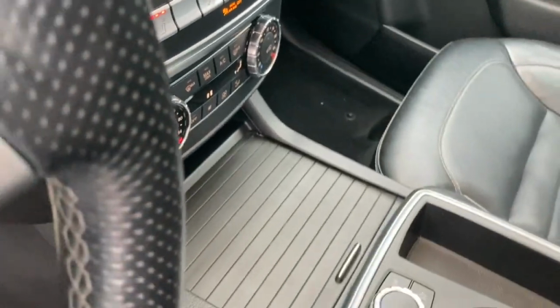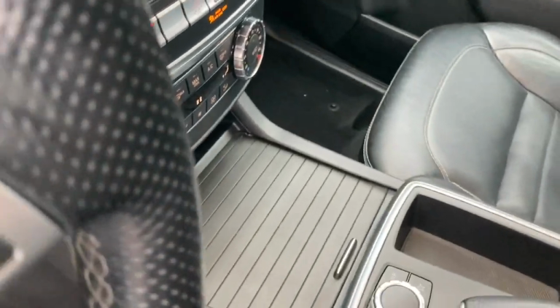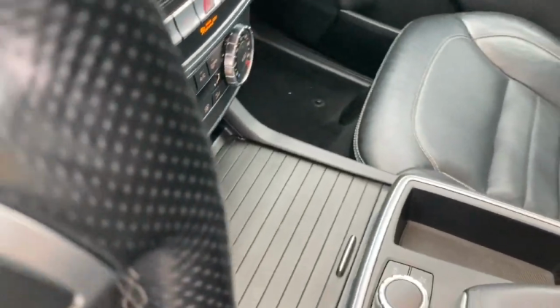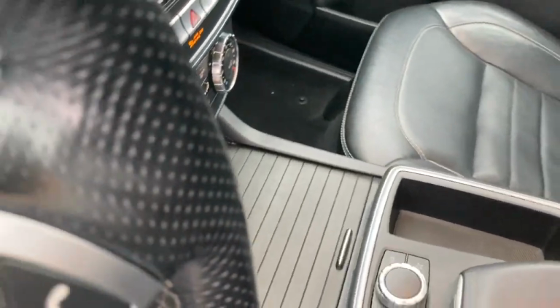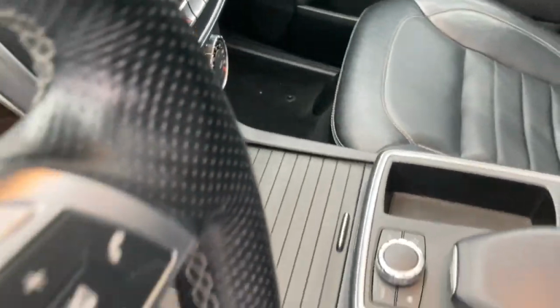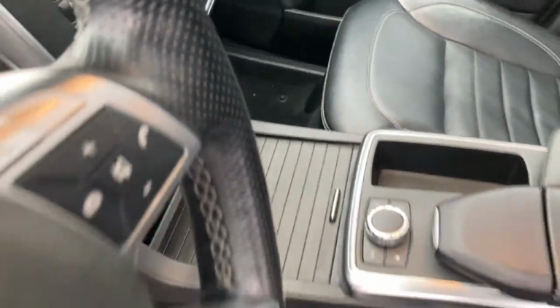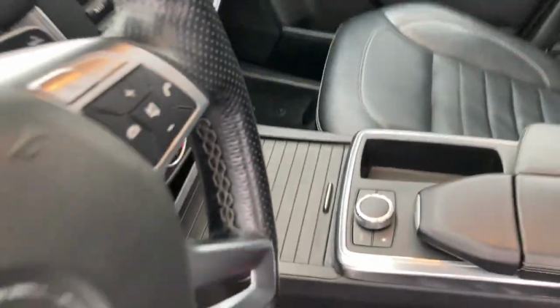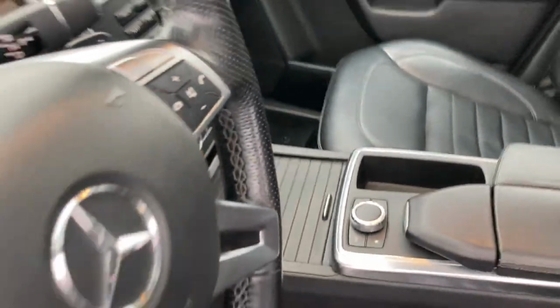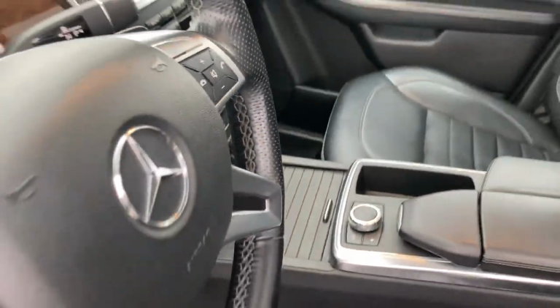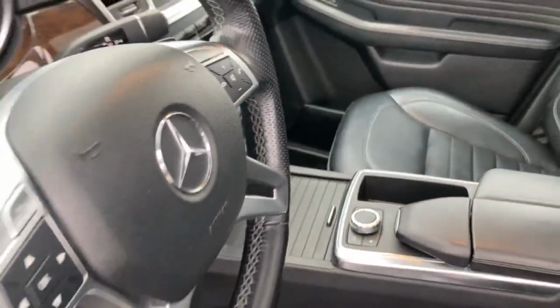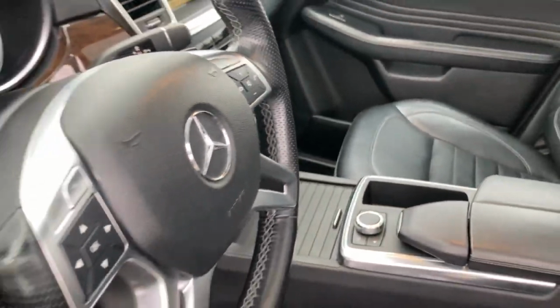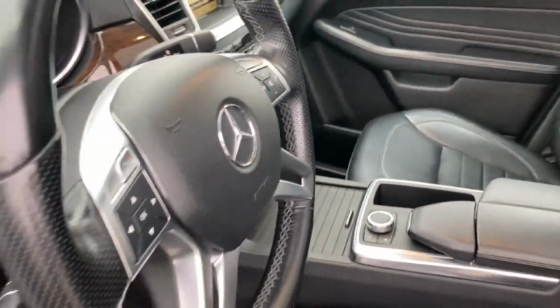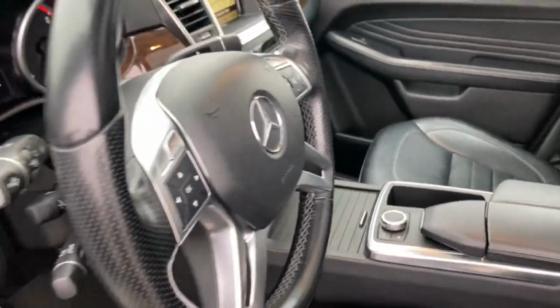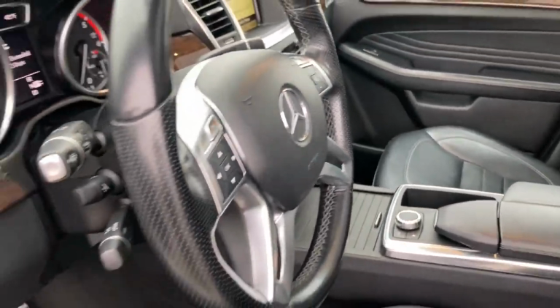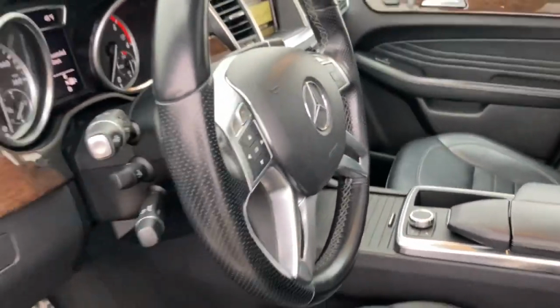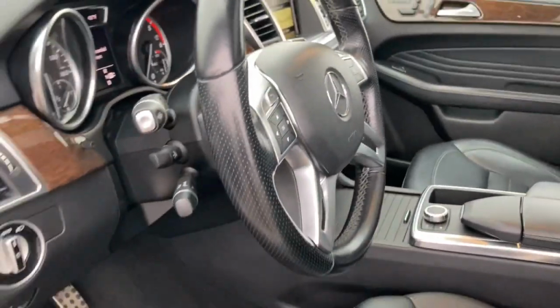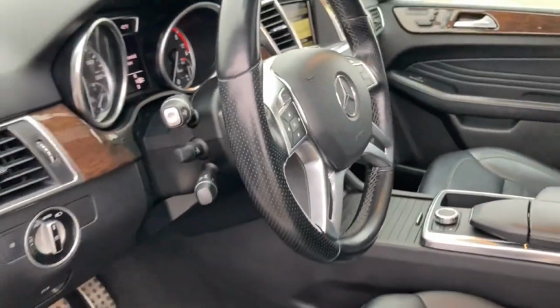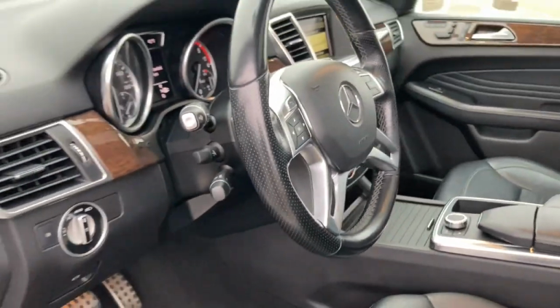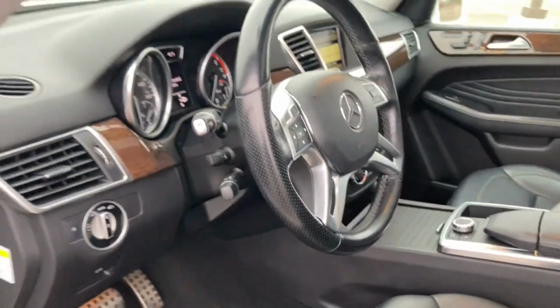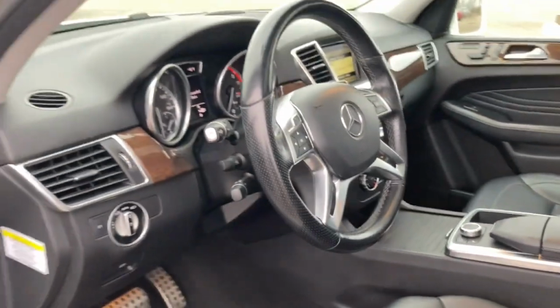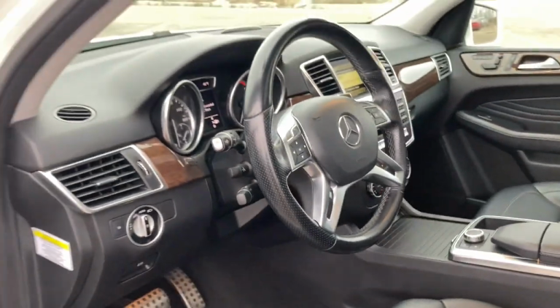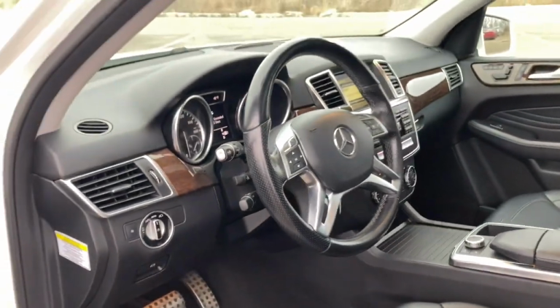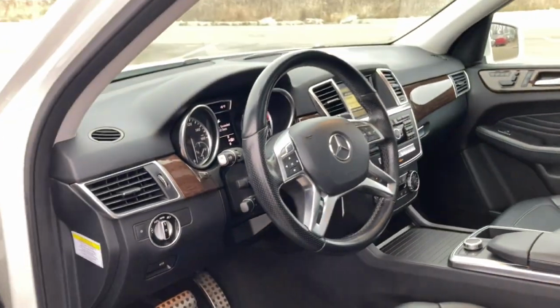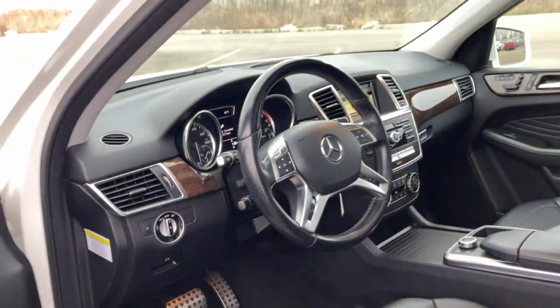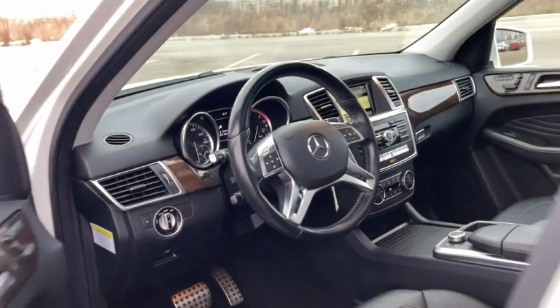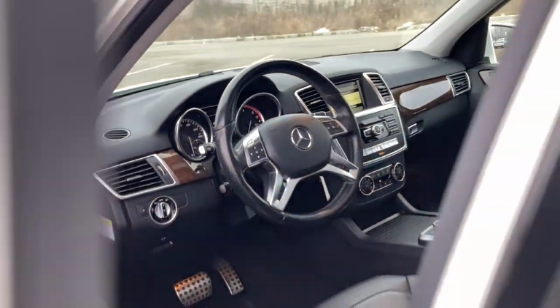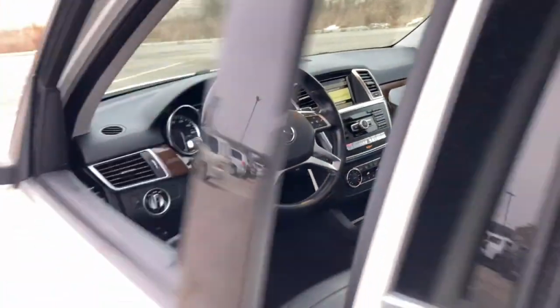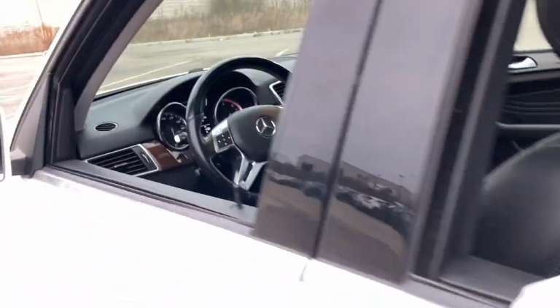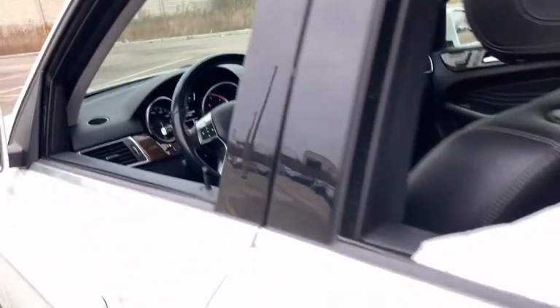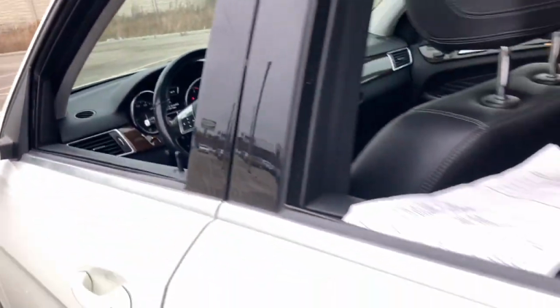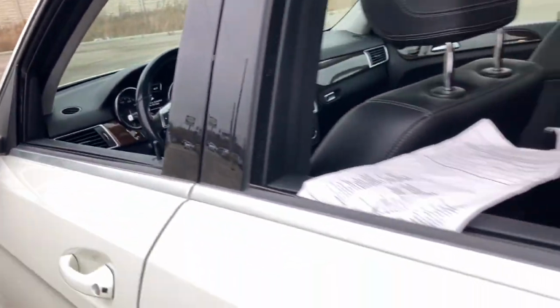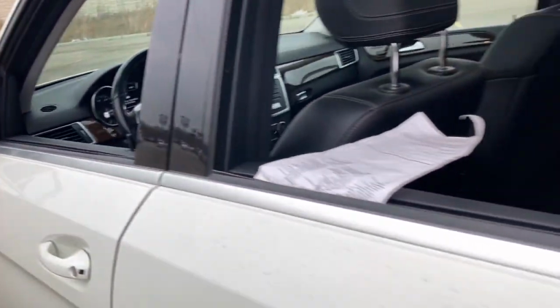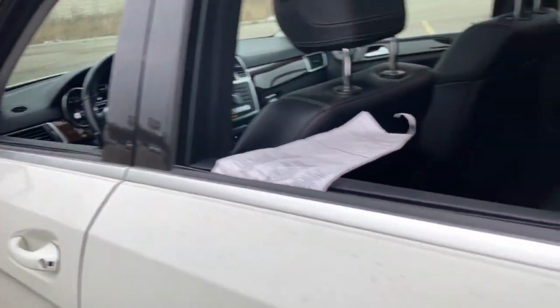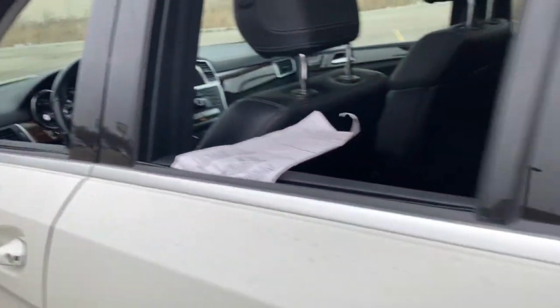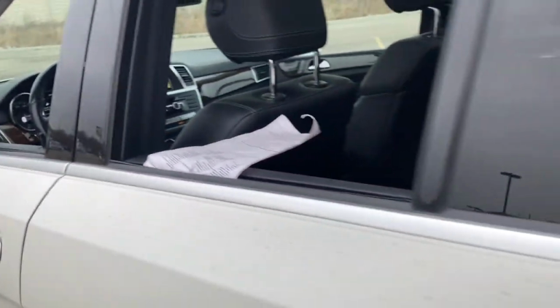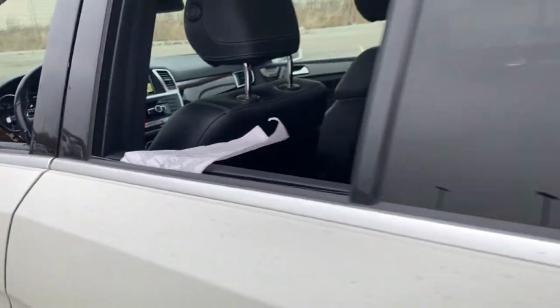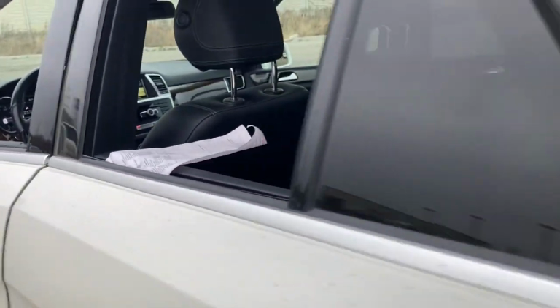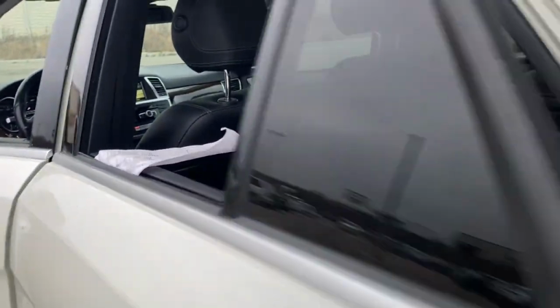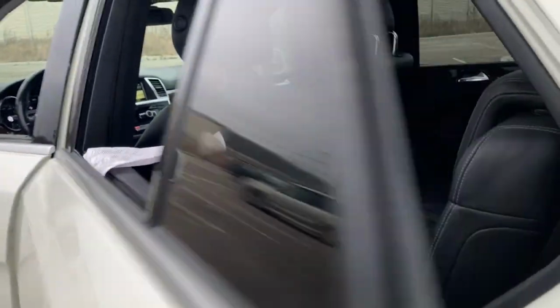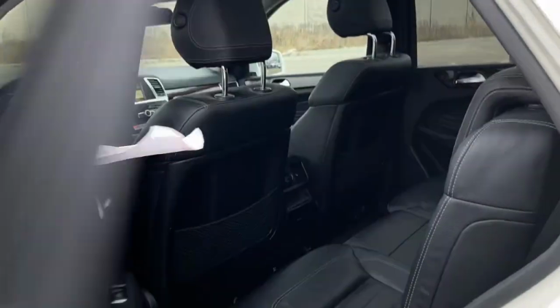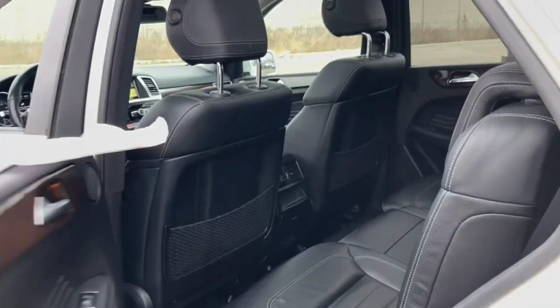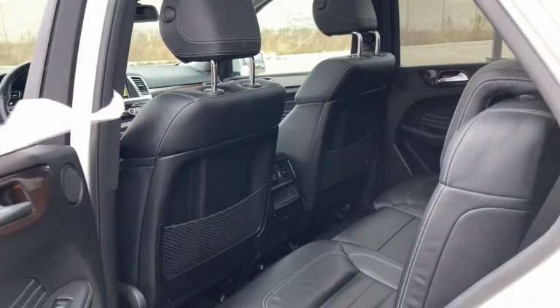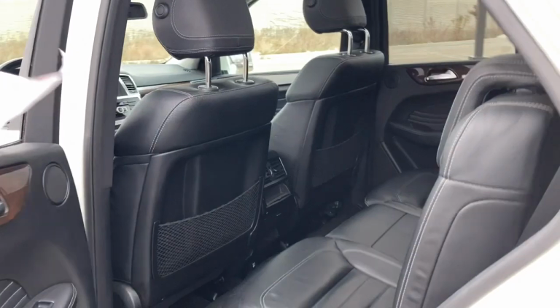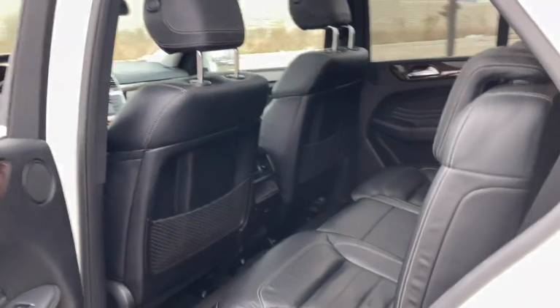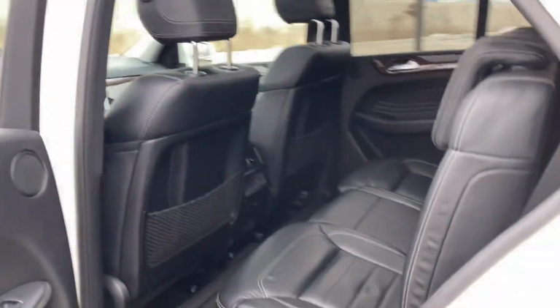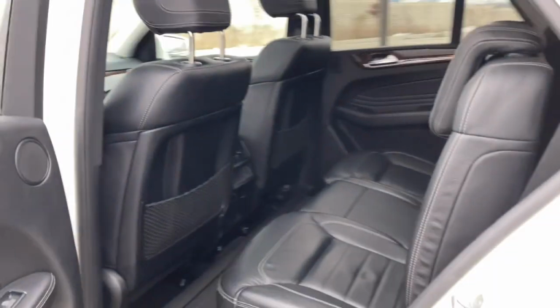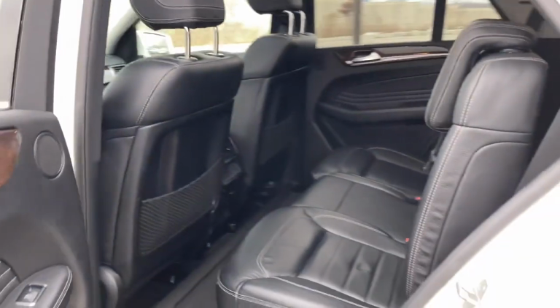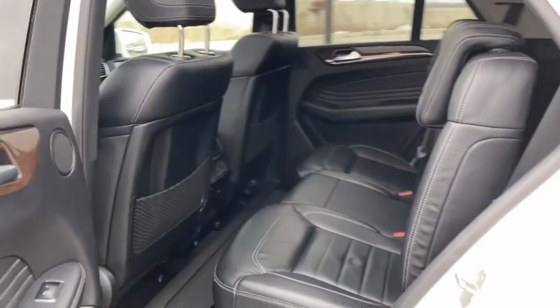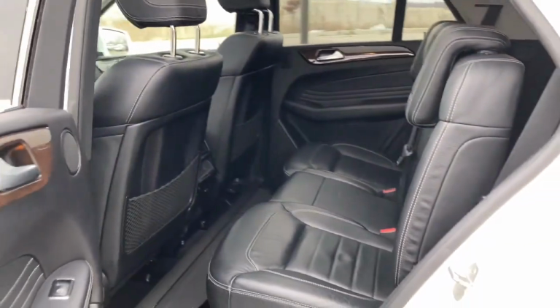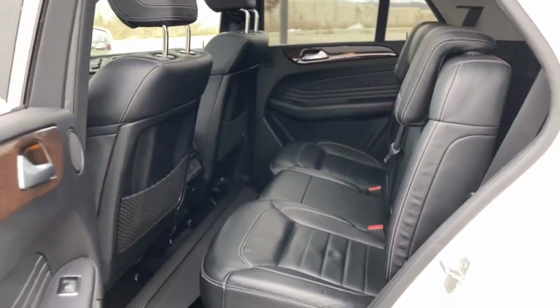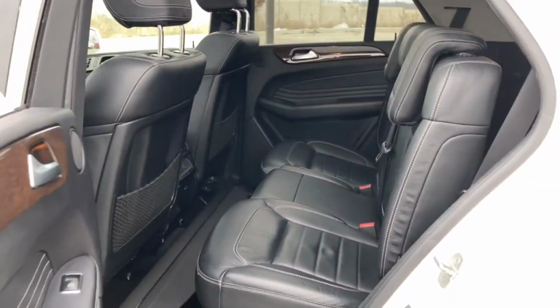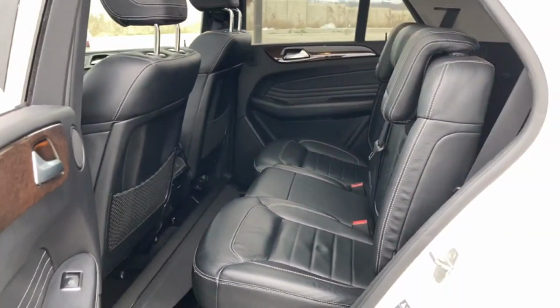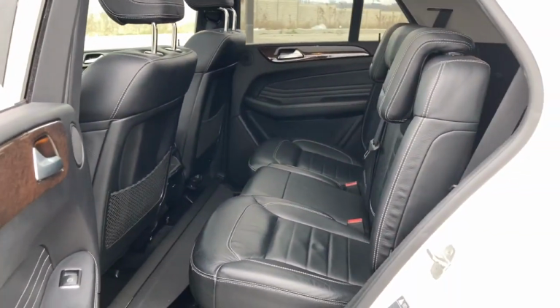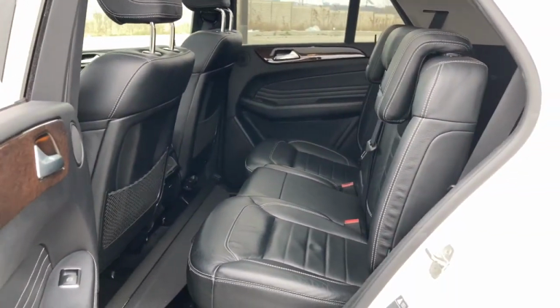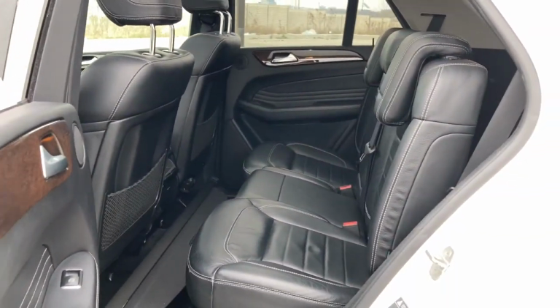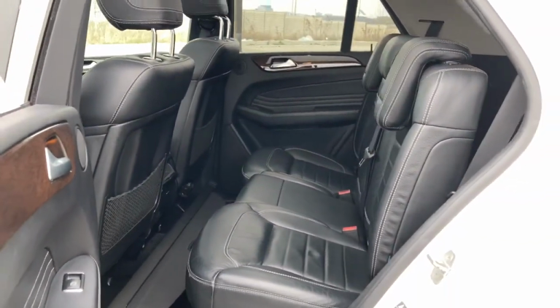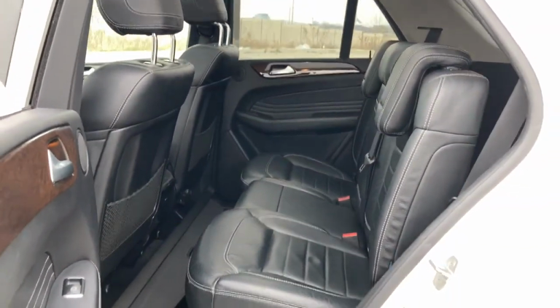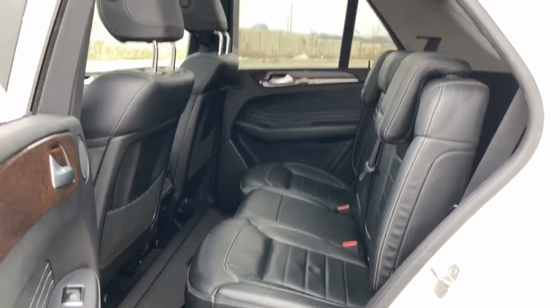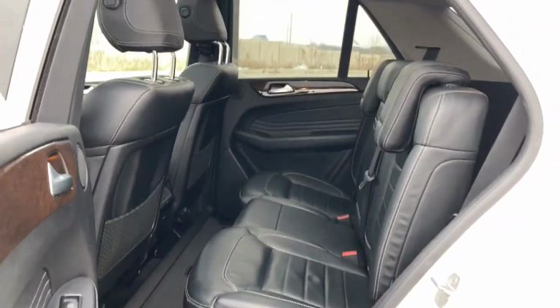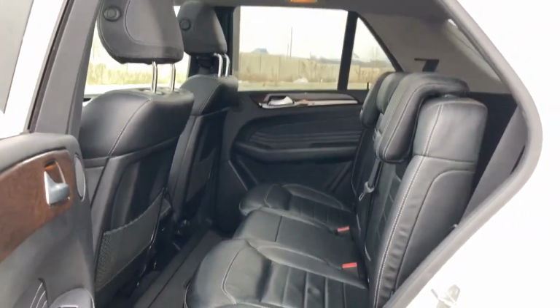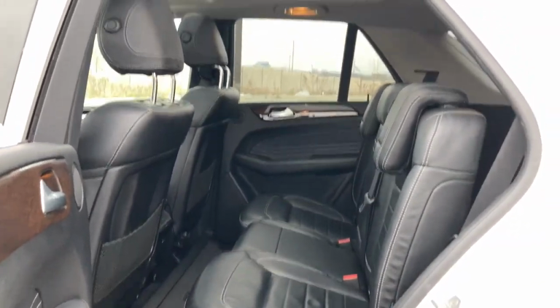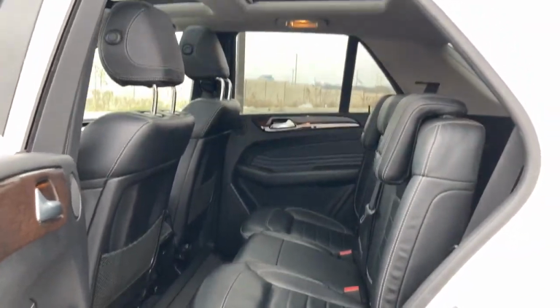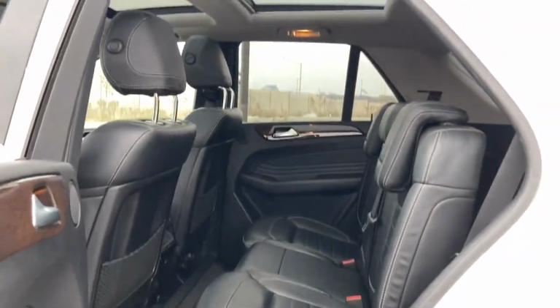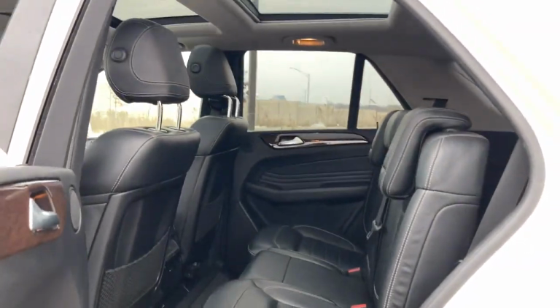Set a new standard of excellence in this beautifully crafted M-Class. Come in for a test drive. Our team will make it the best part of your day.